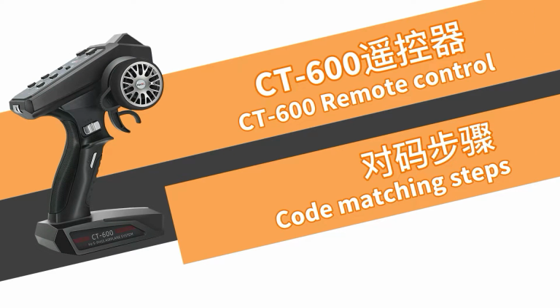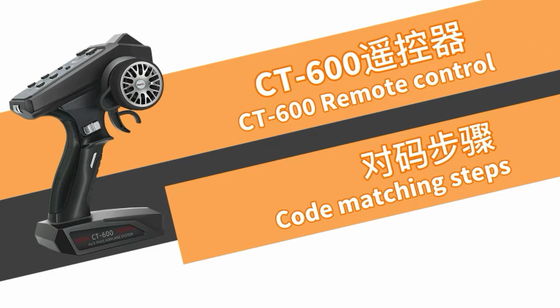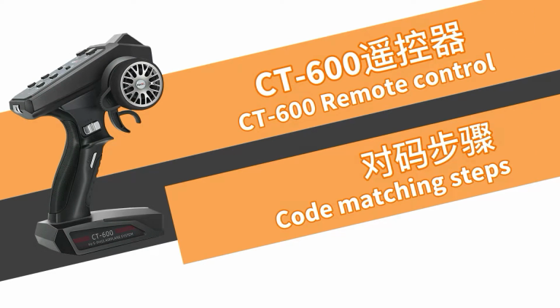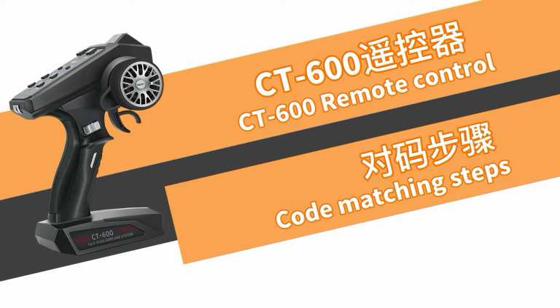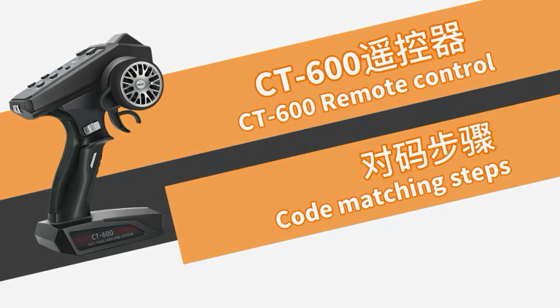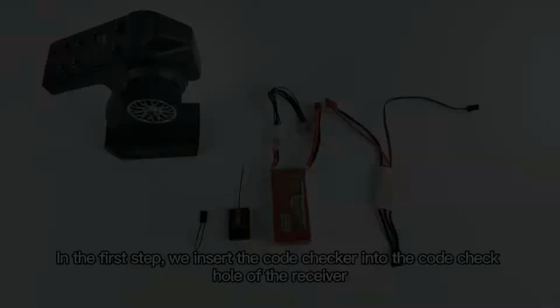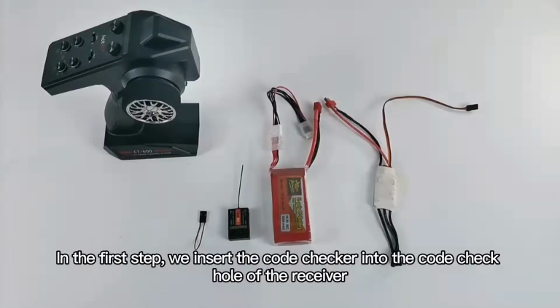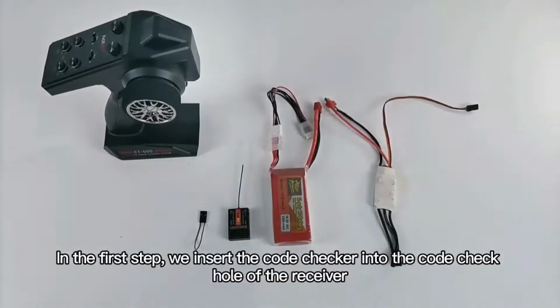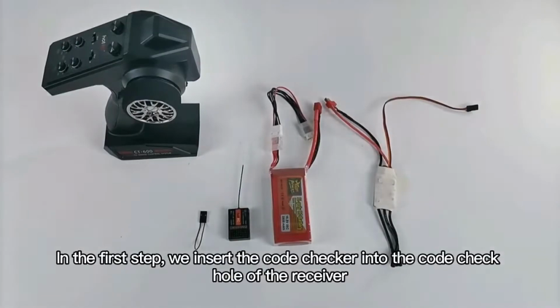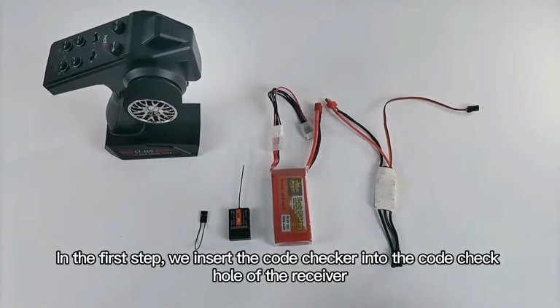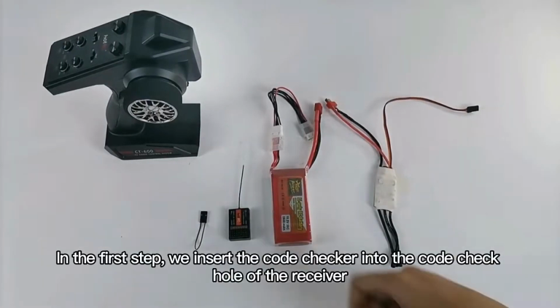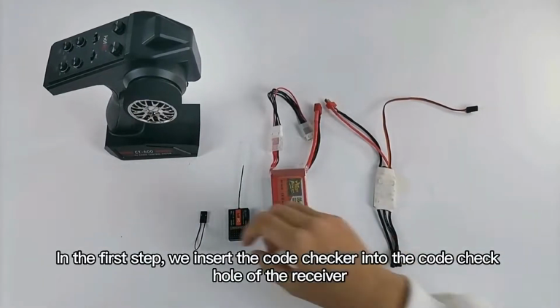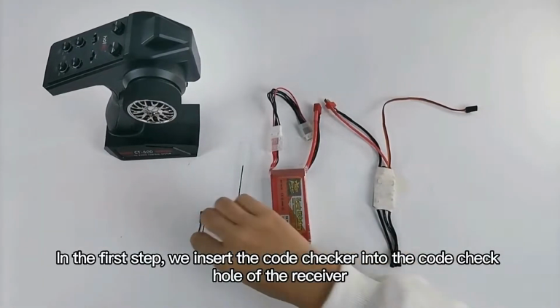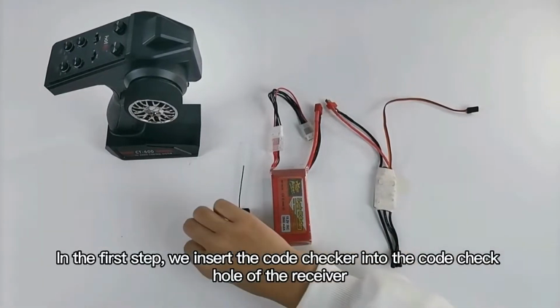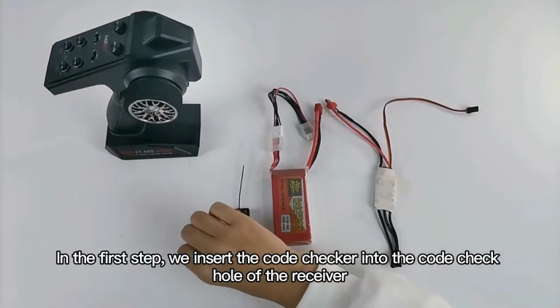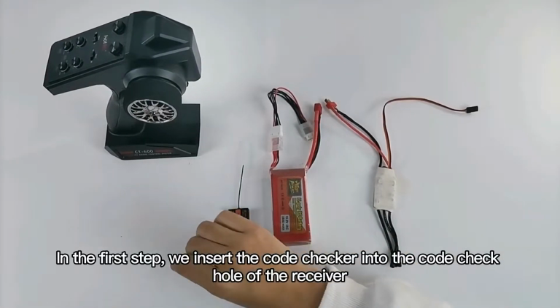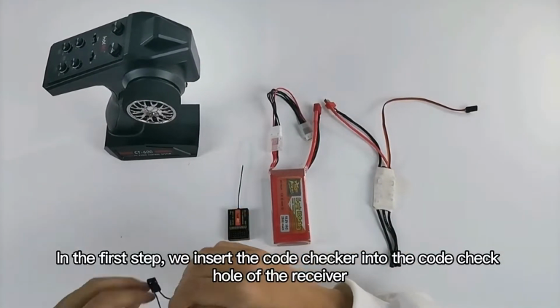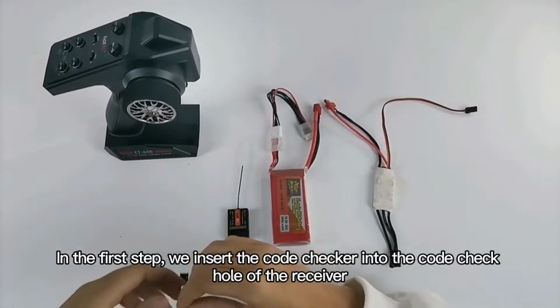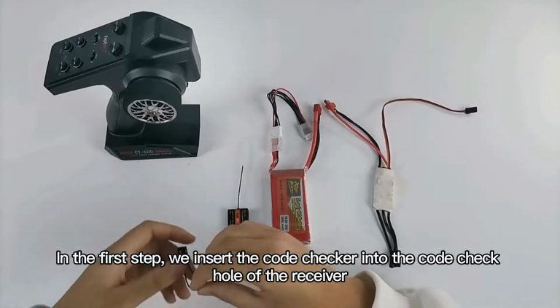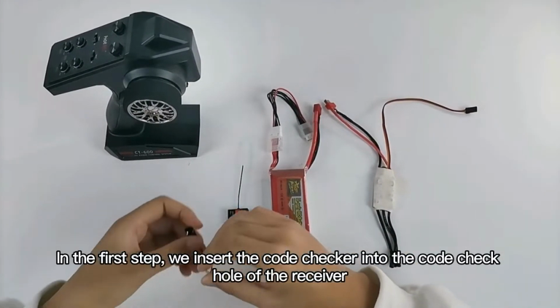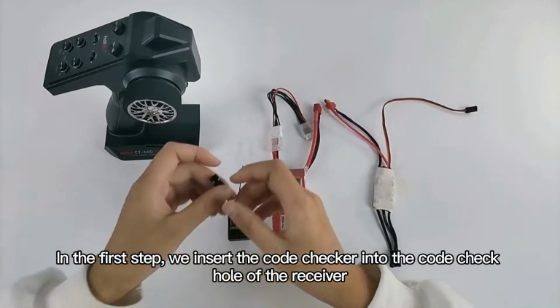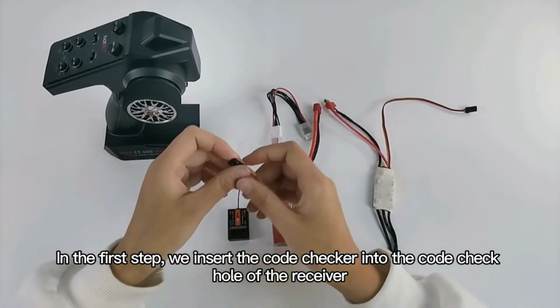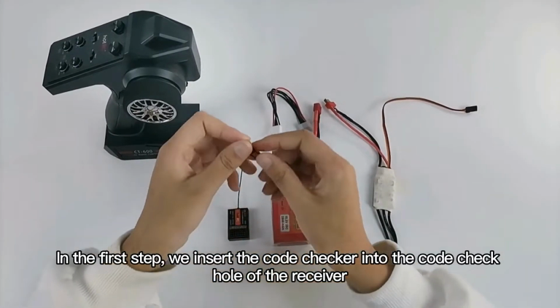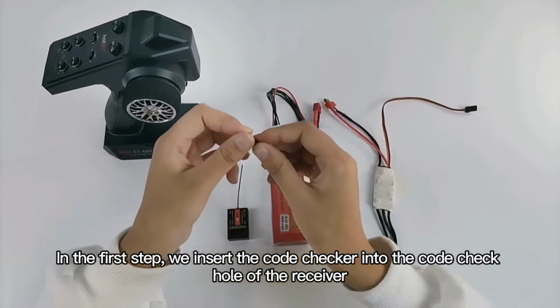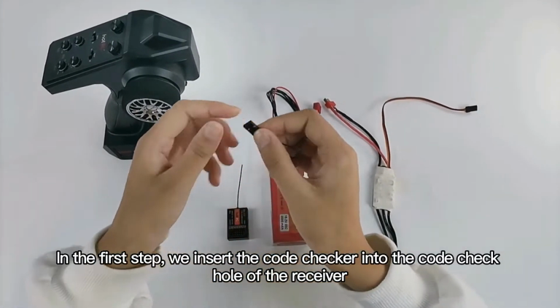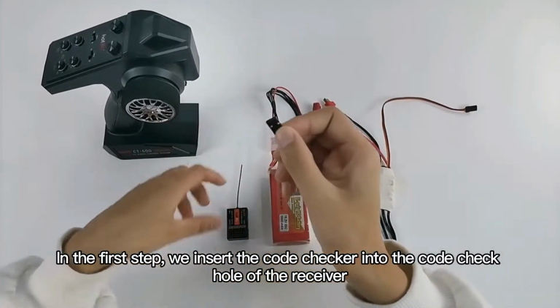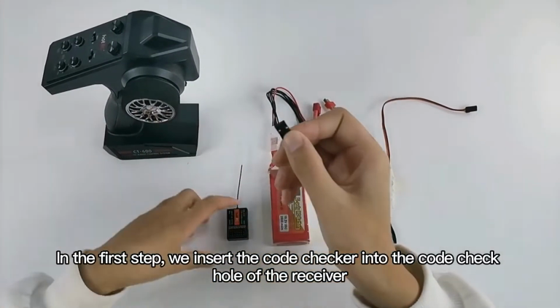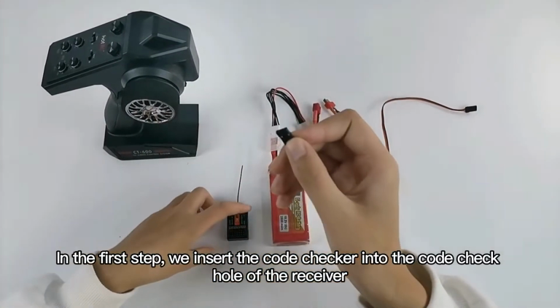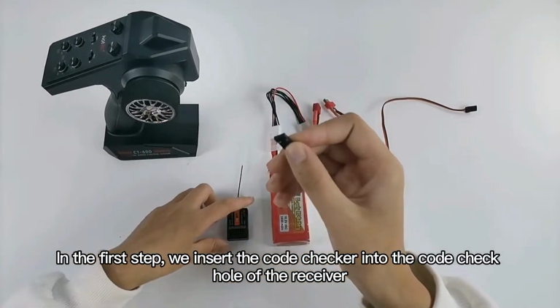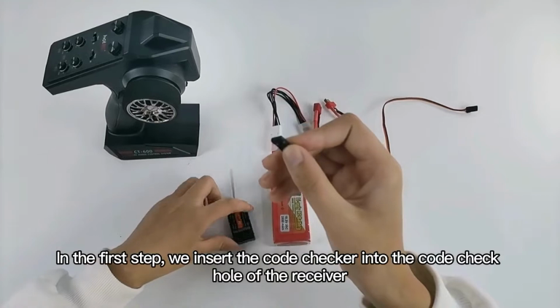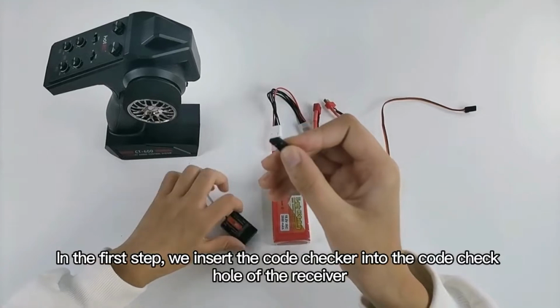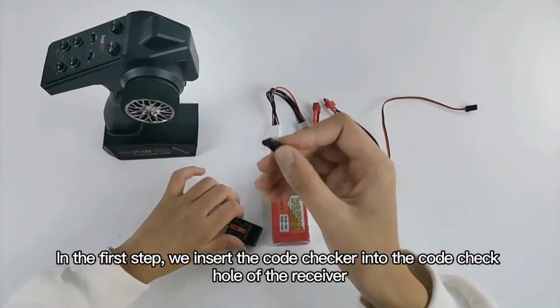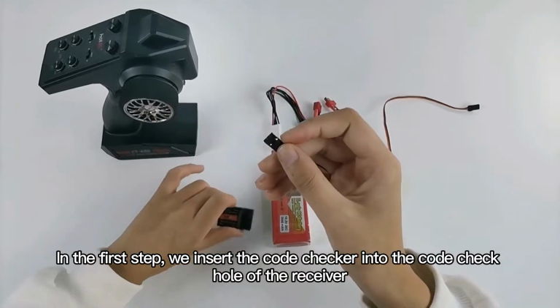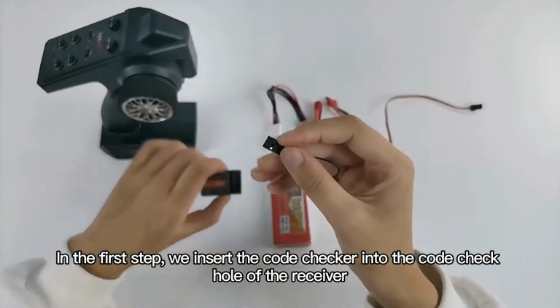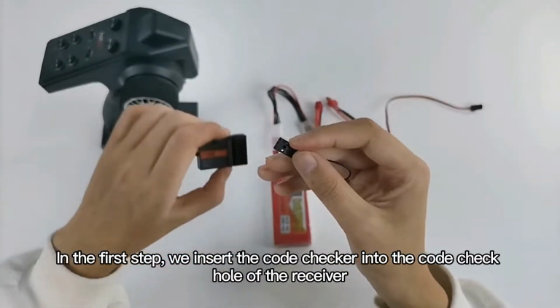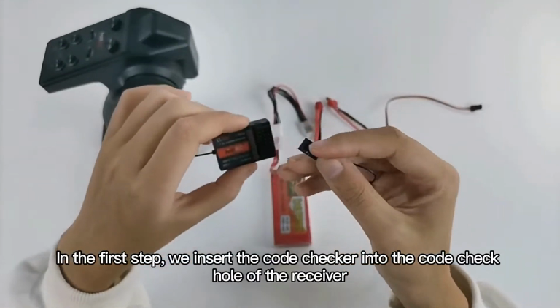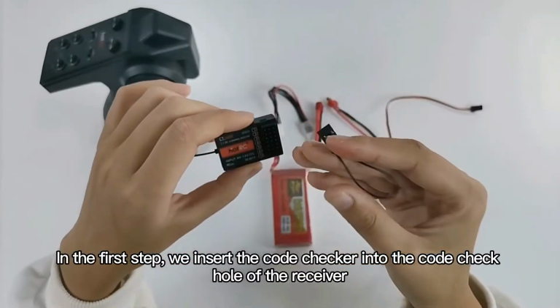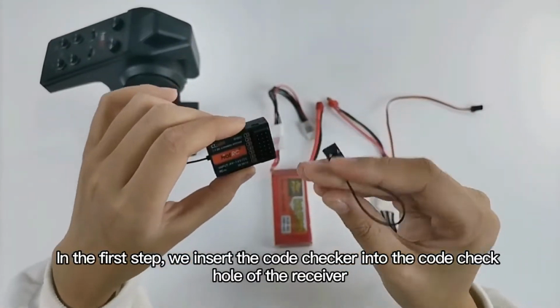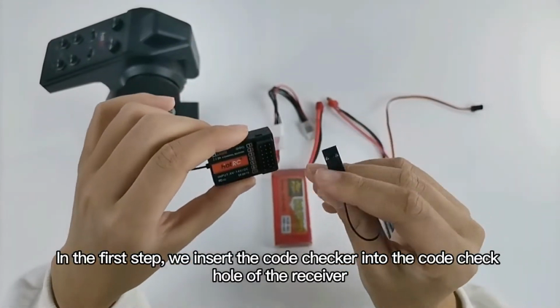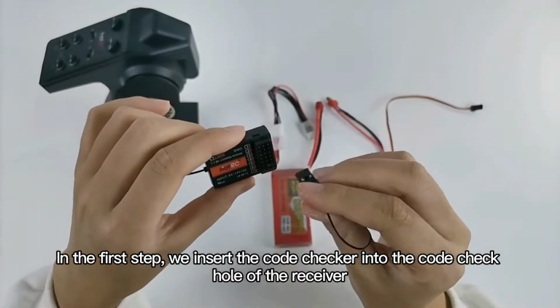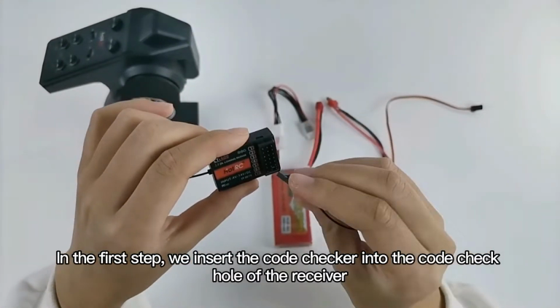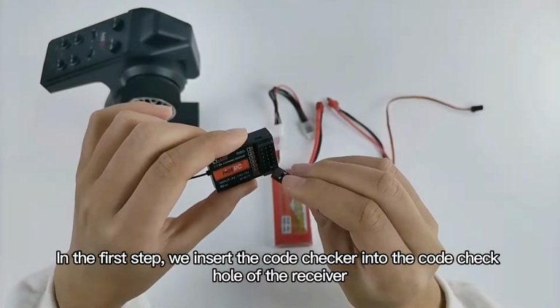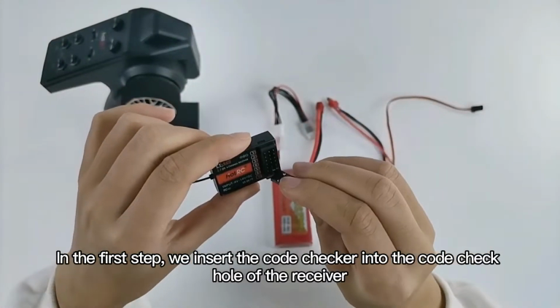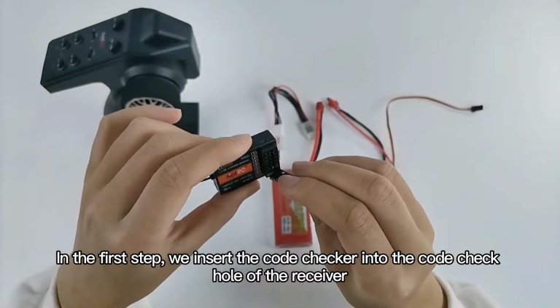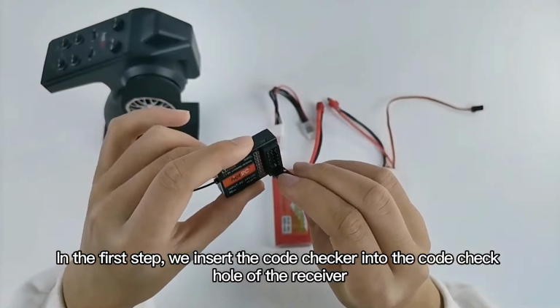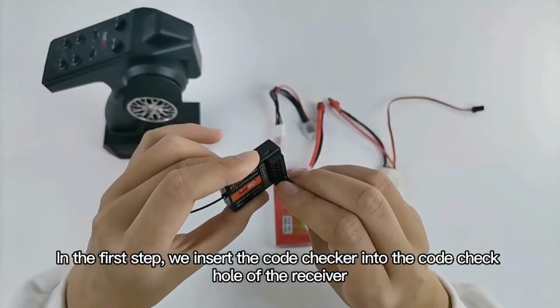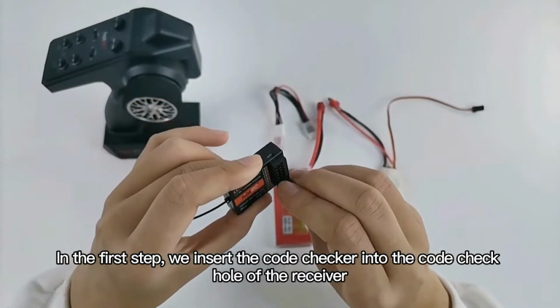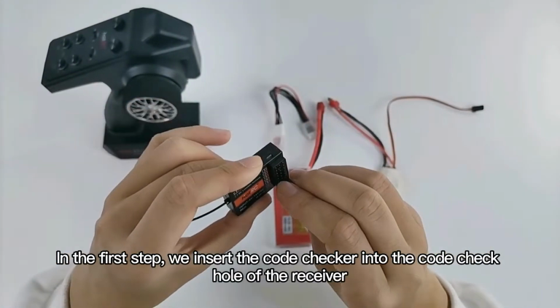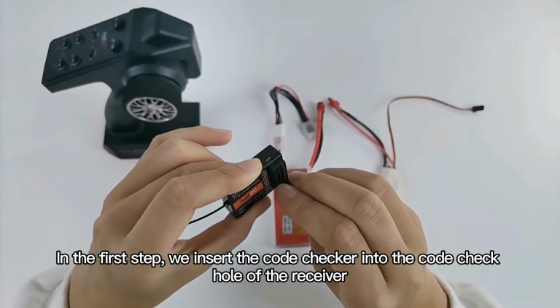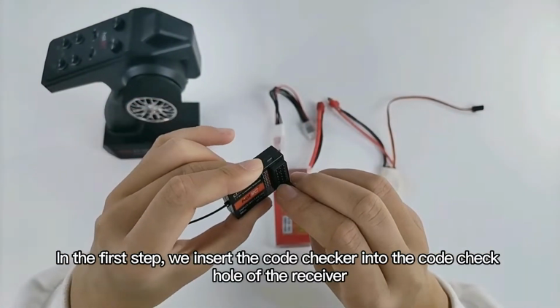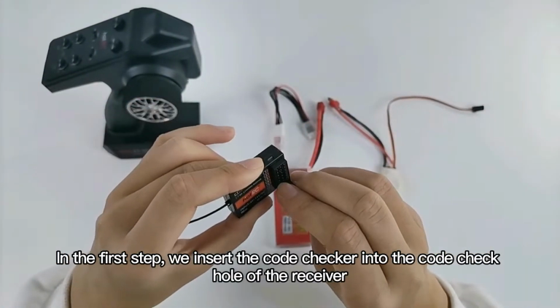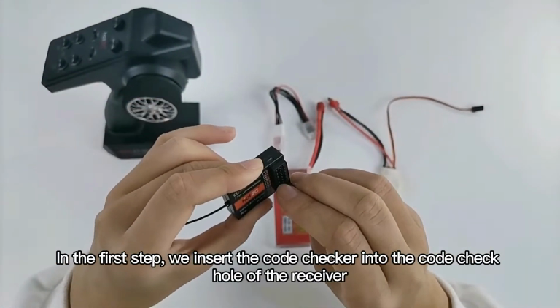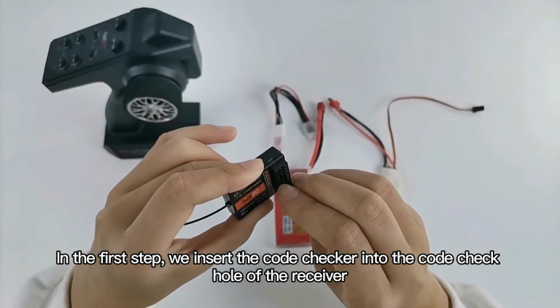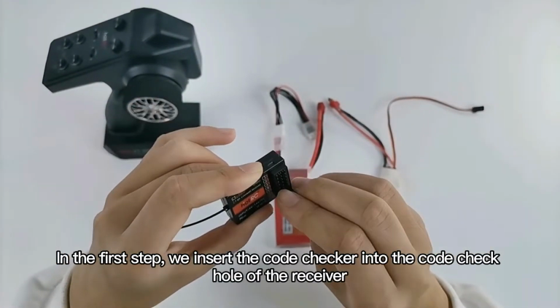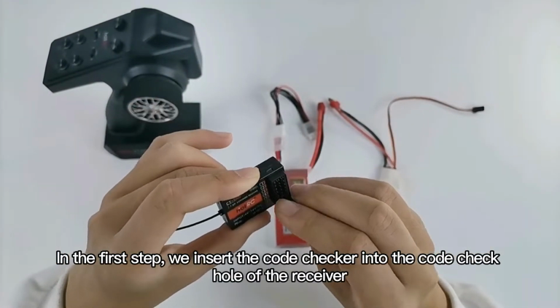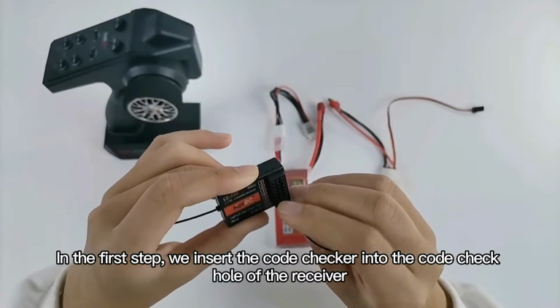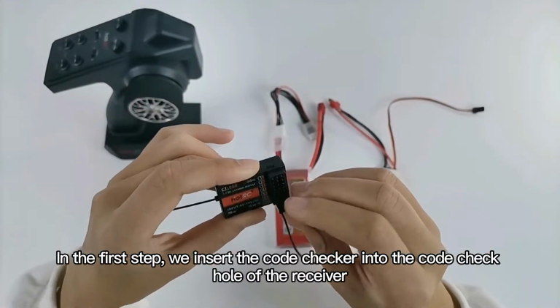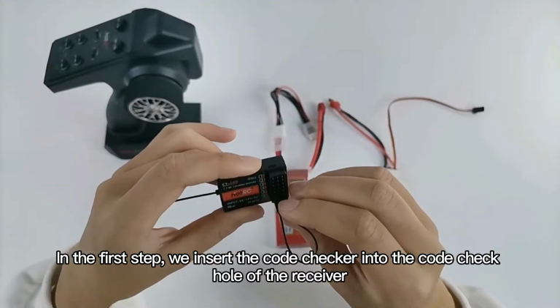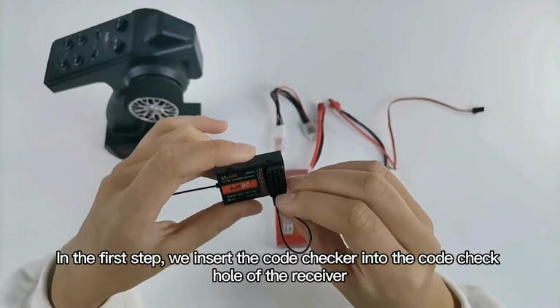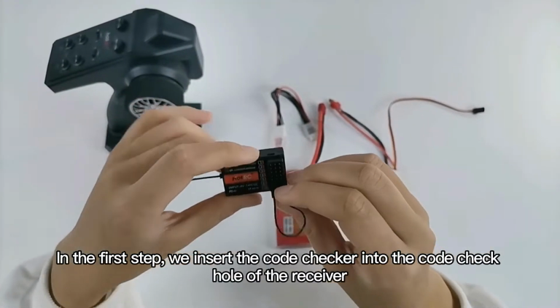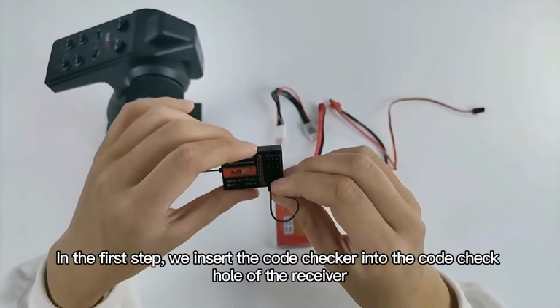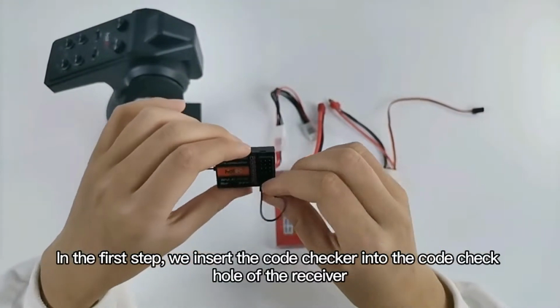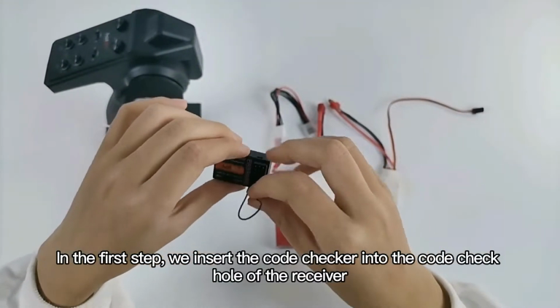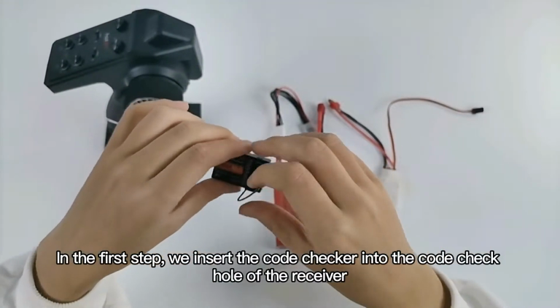In the first step, we insert the code checker into the code check hole of the receiver.